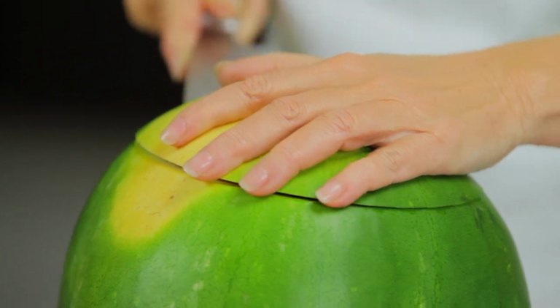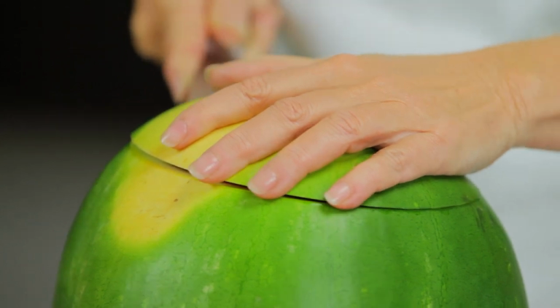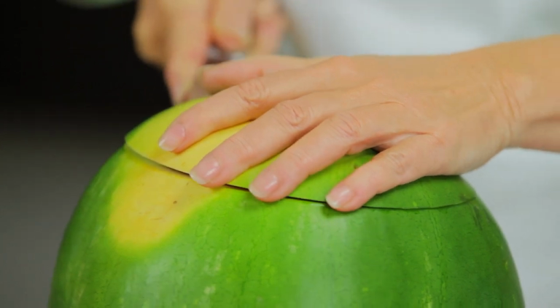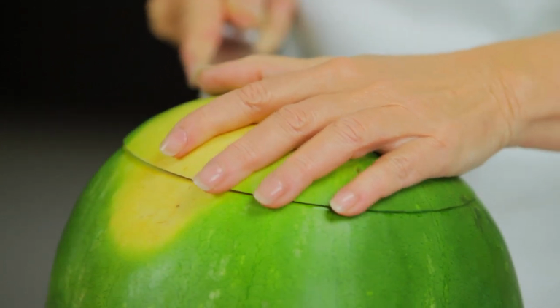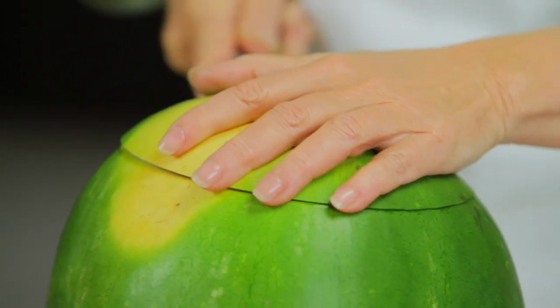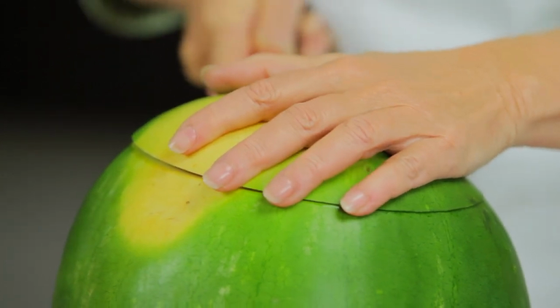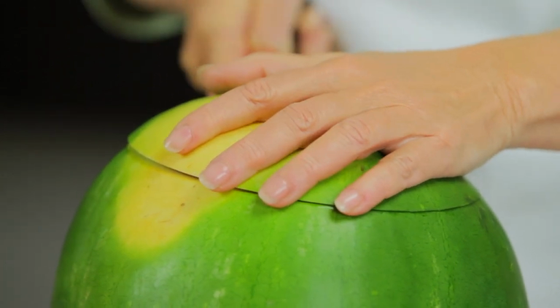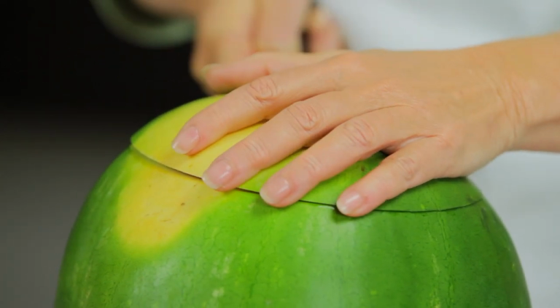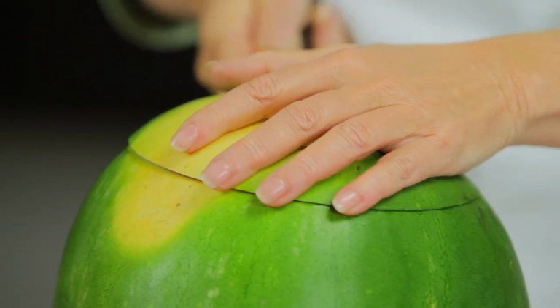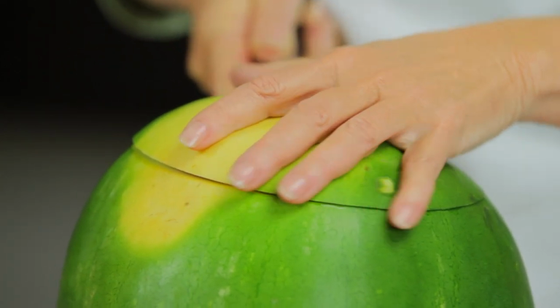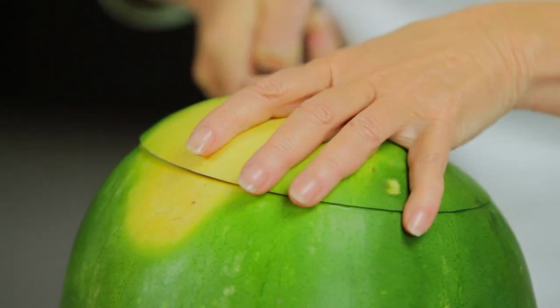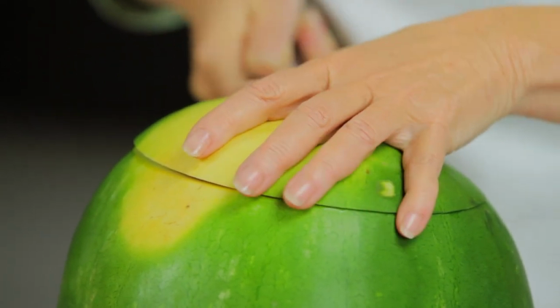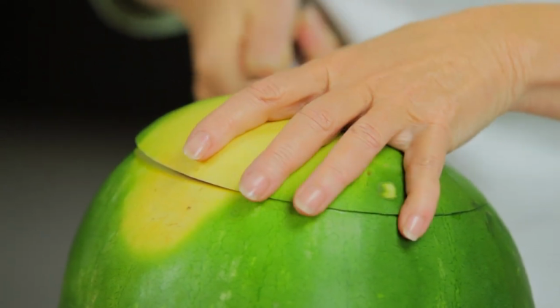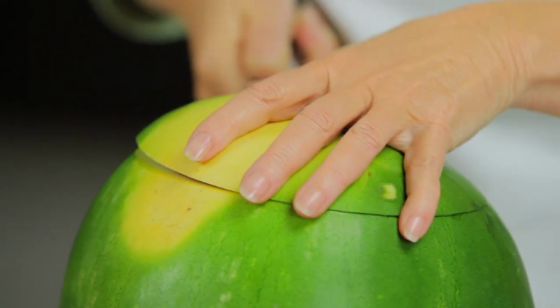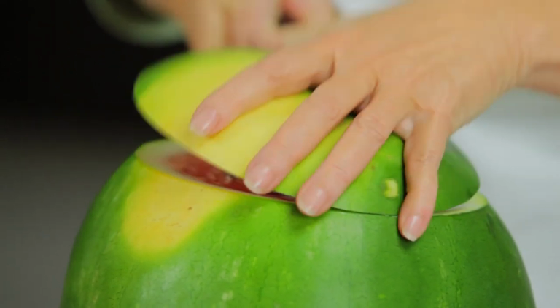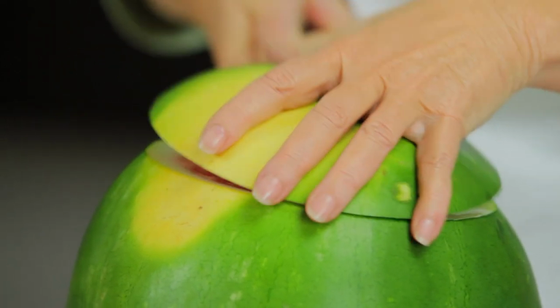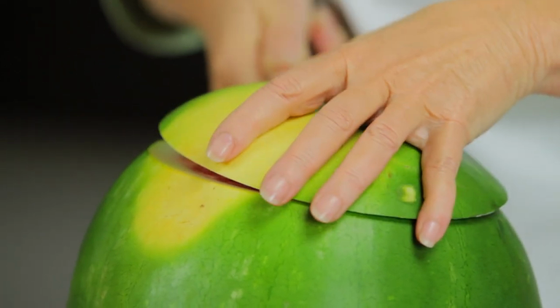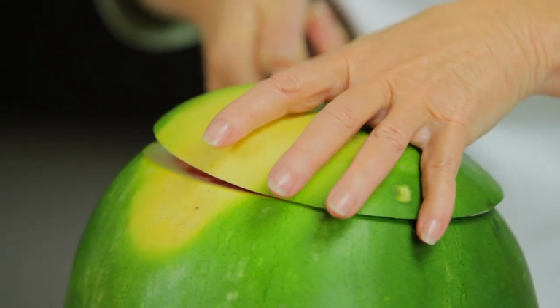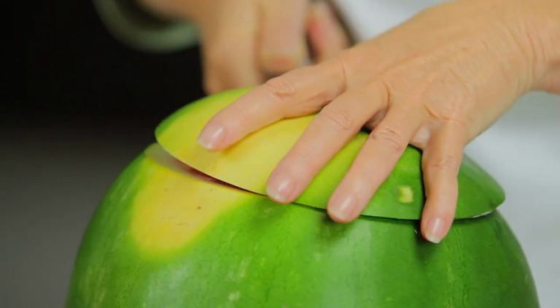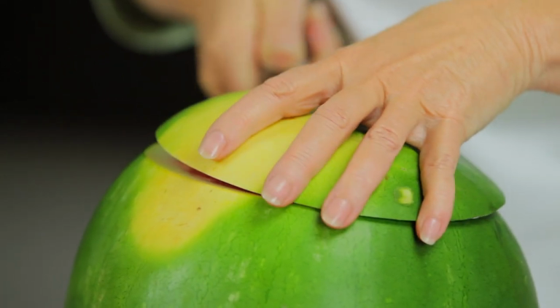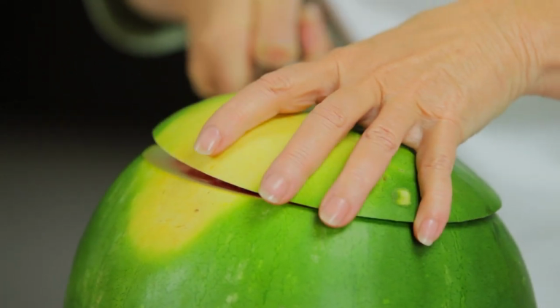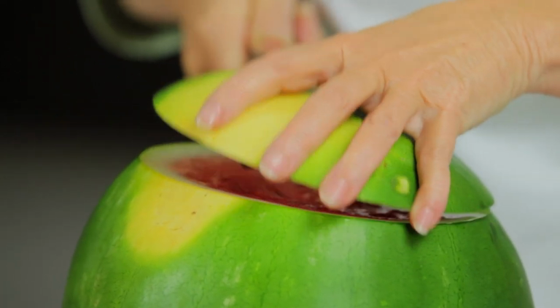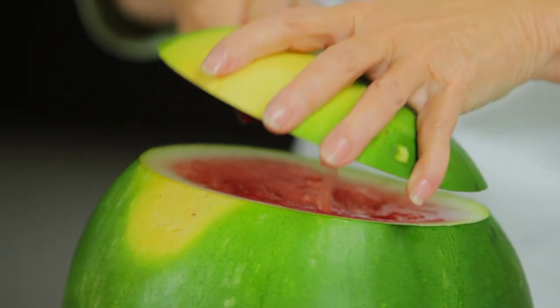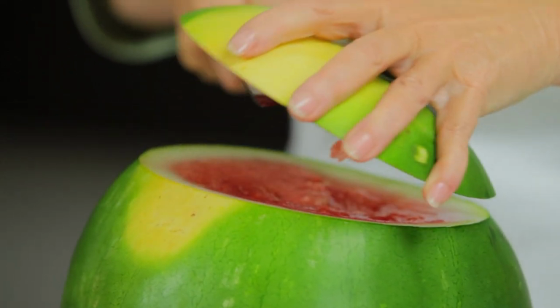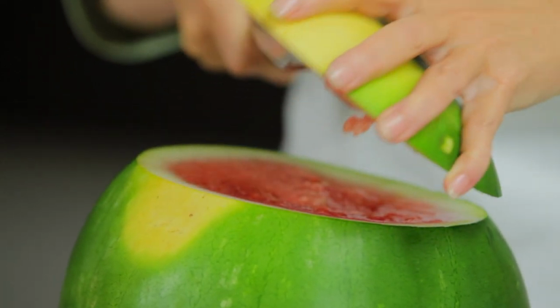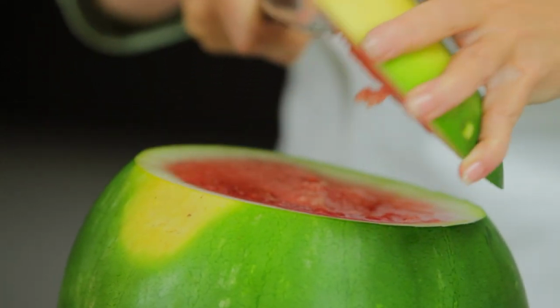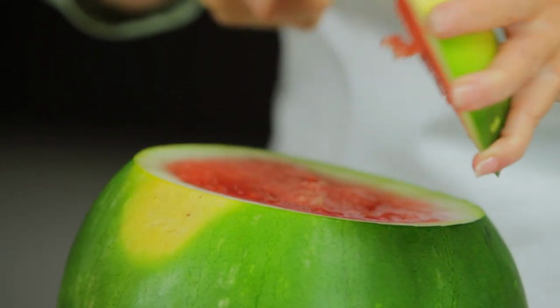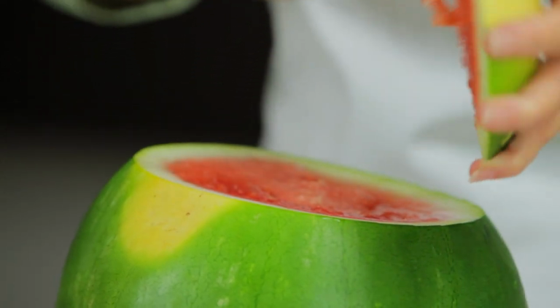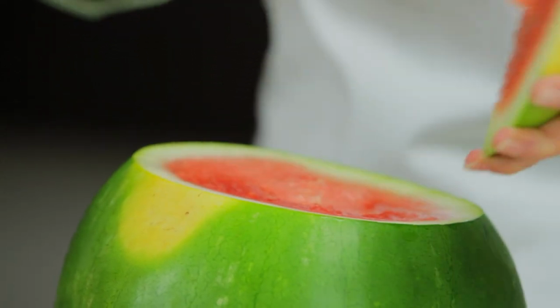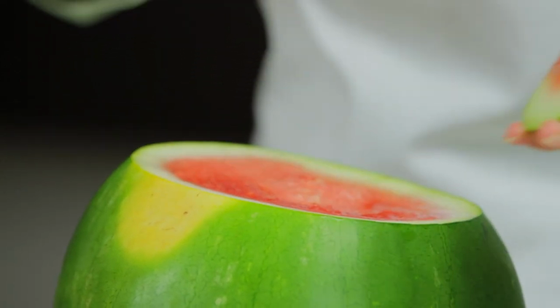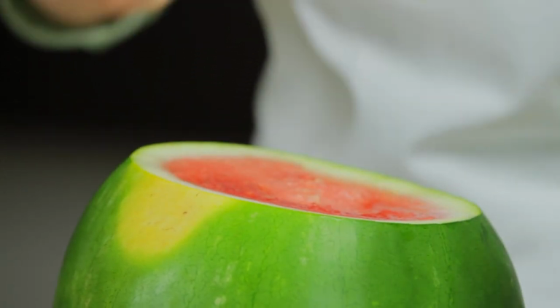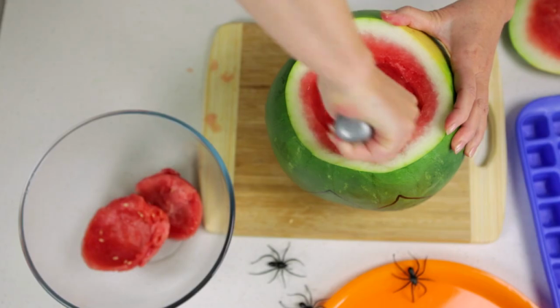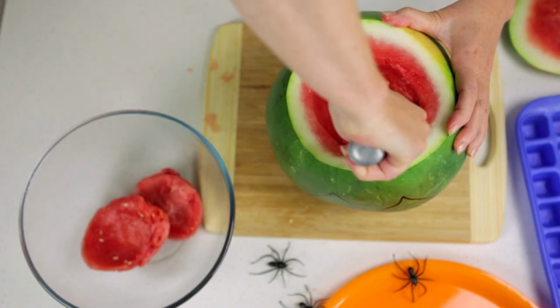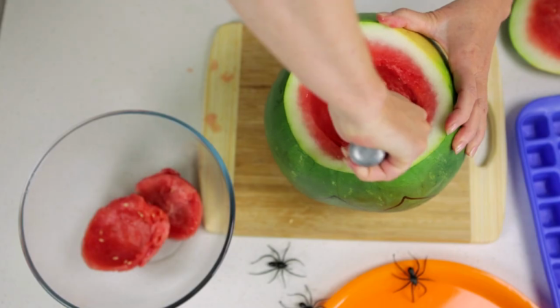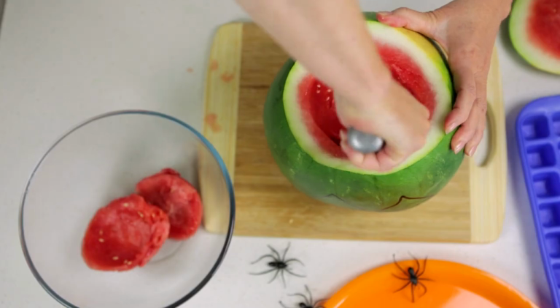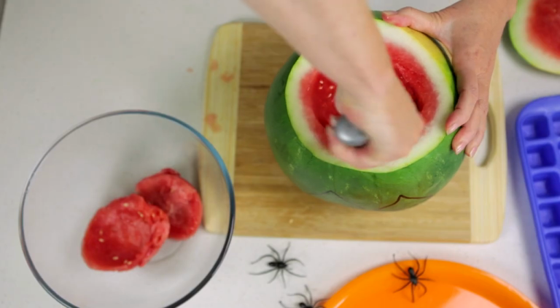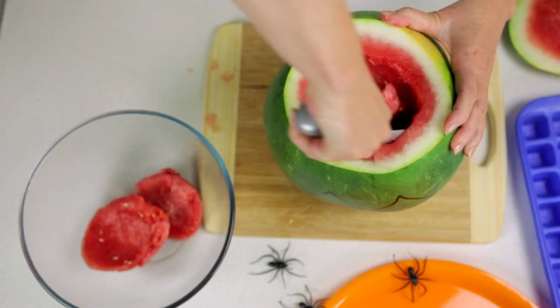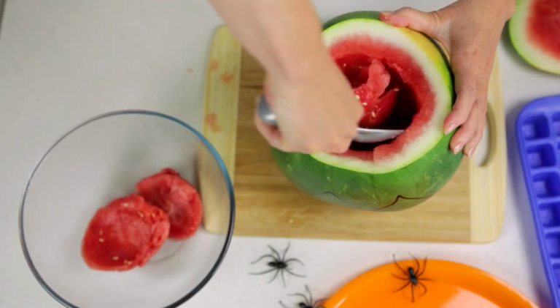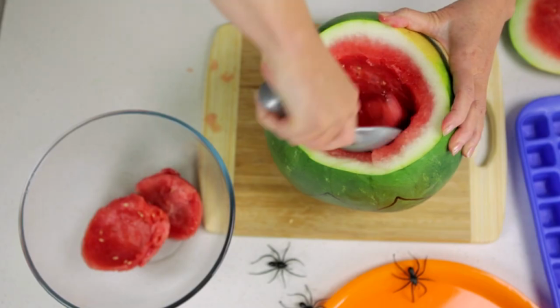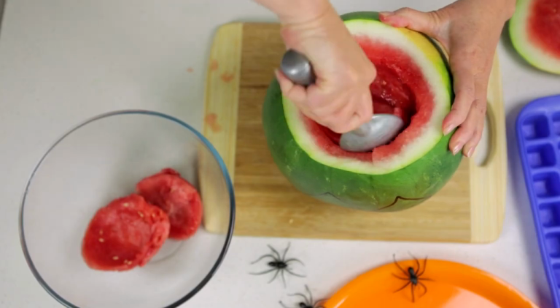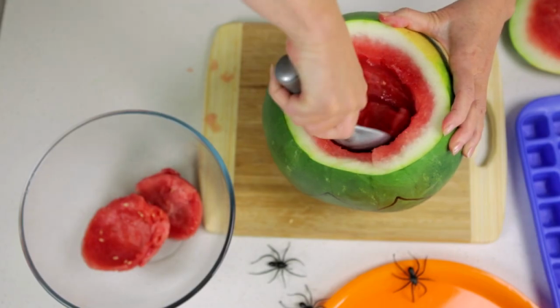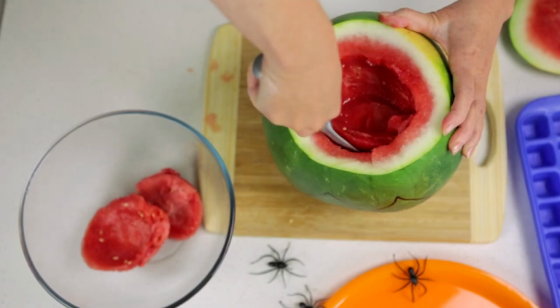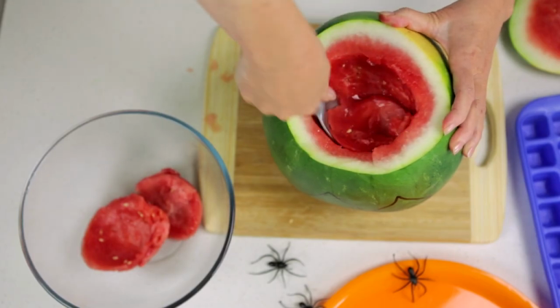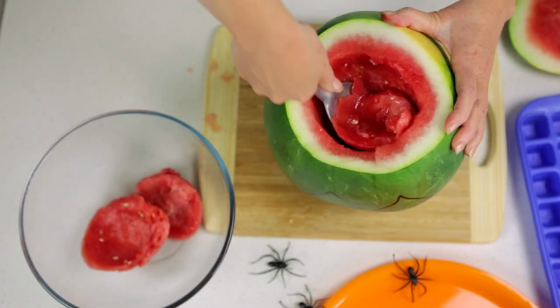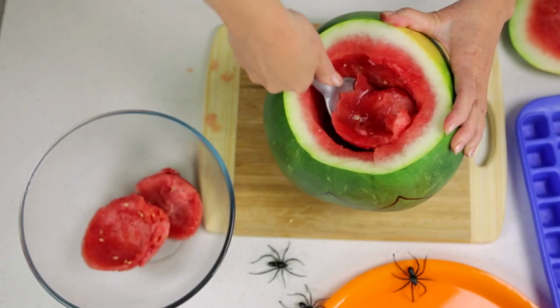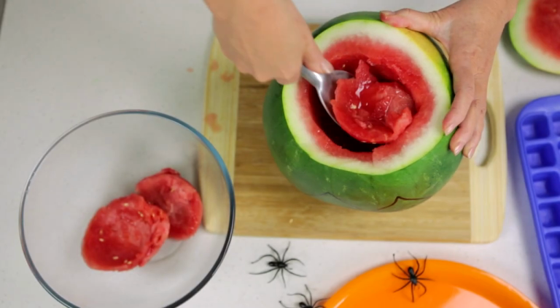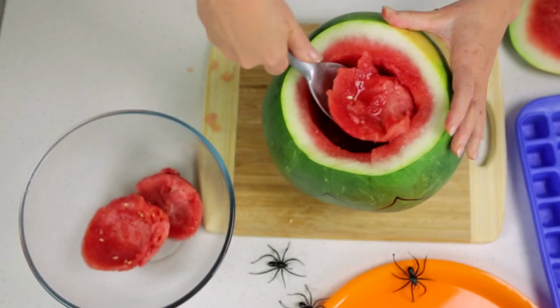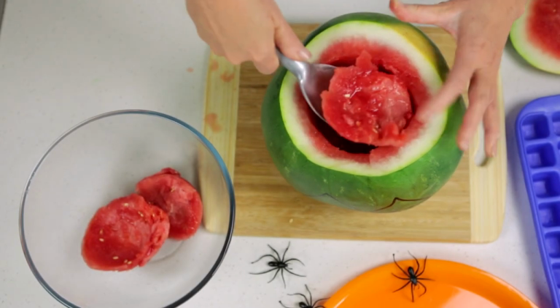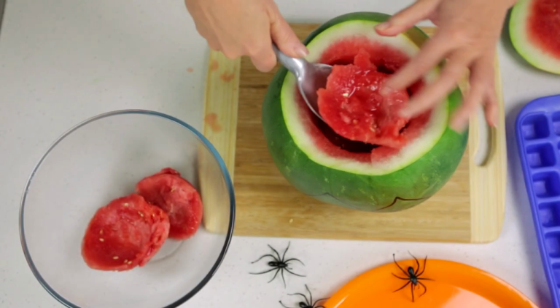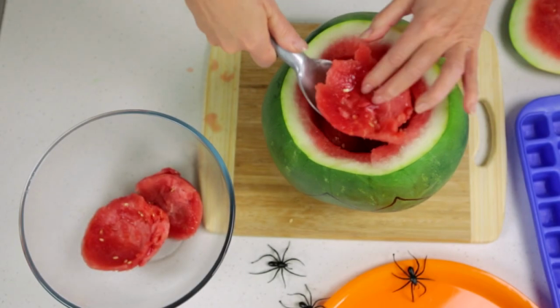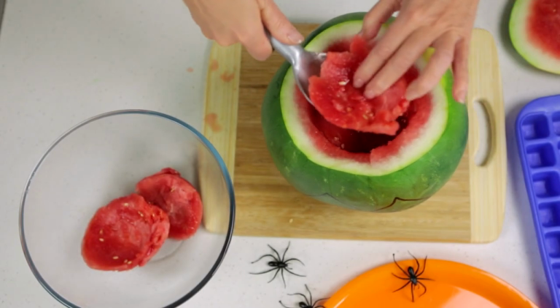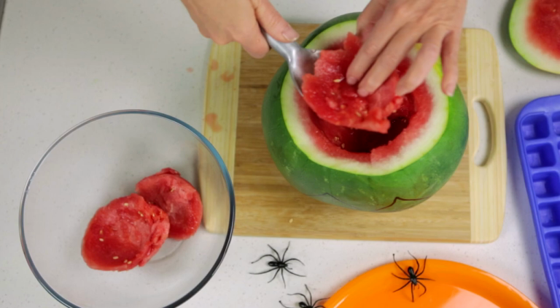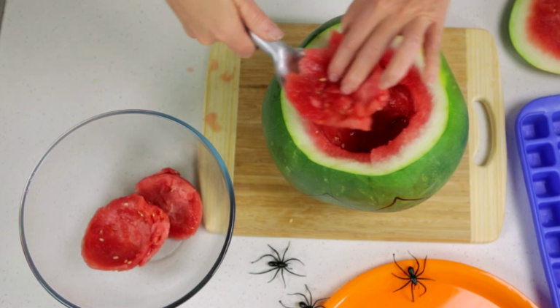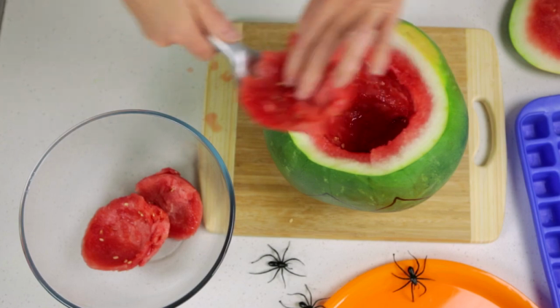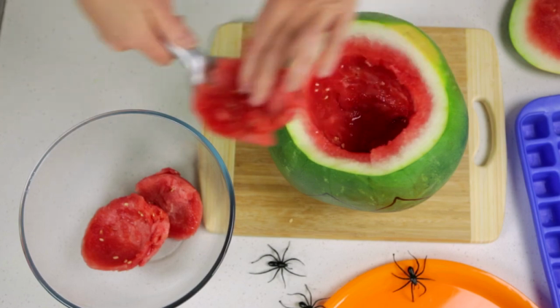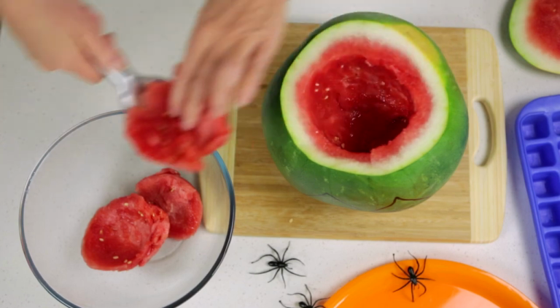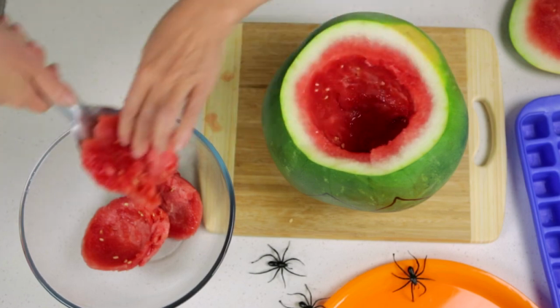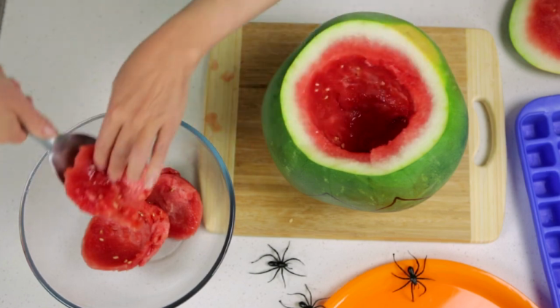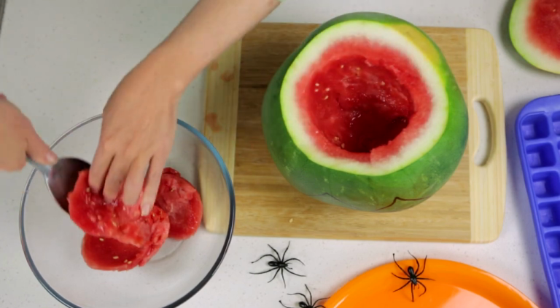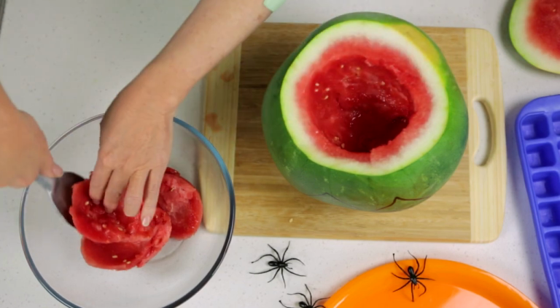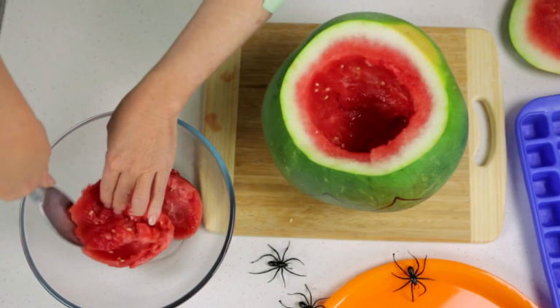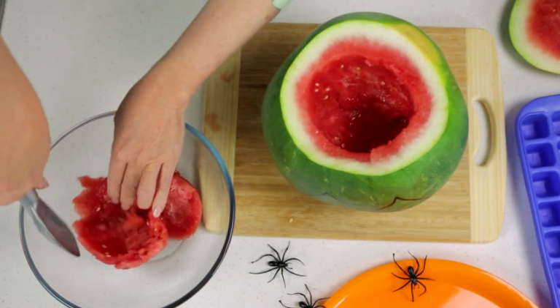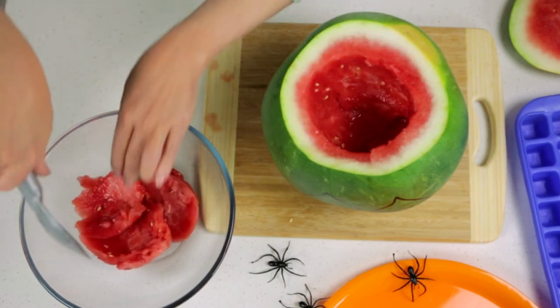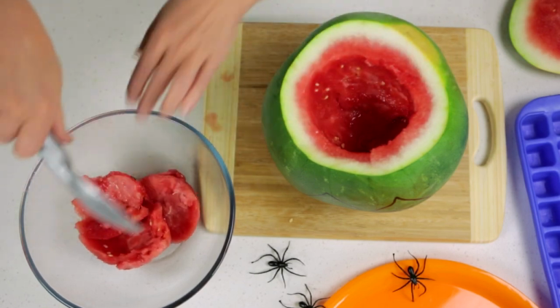Cut a lid from the top. Using a large spoon, scoop out the flesh and place into a bowl. Pour out any juice.